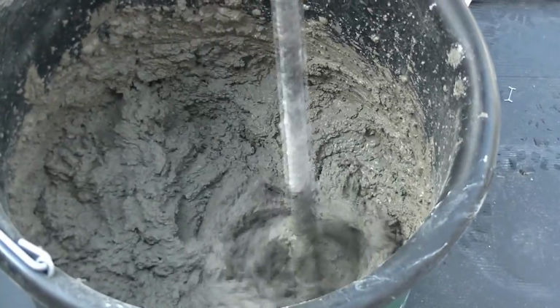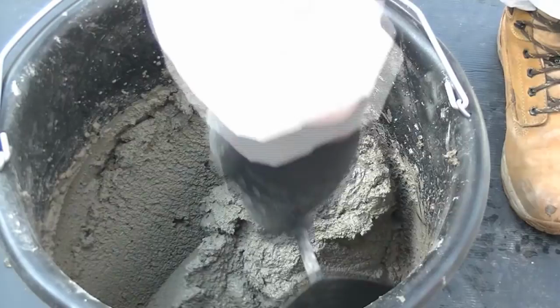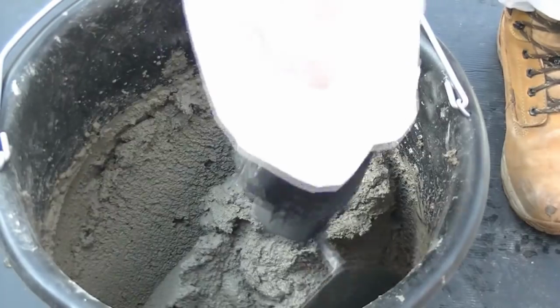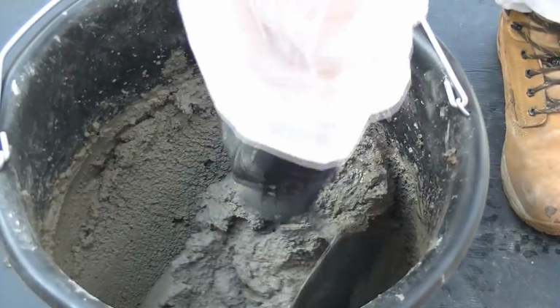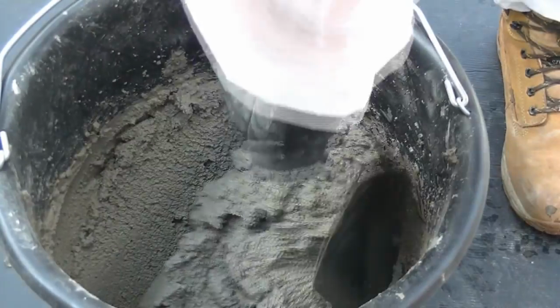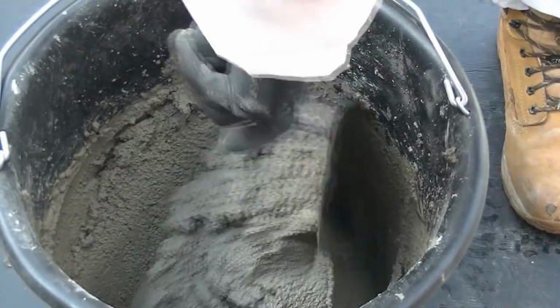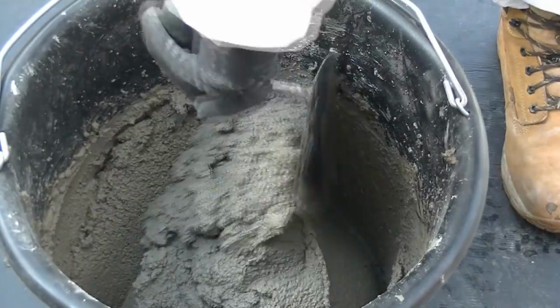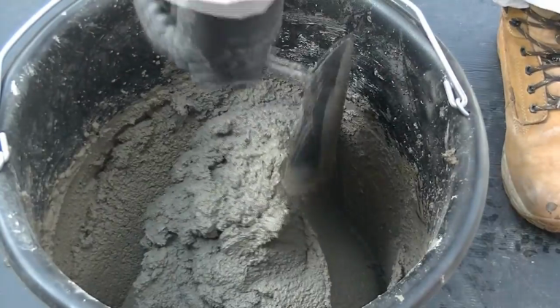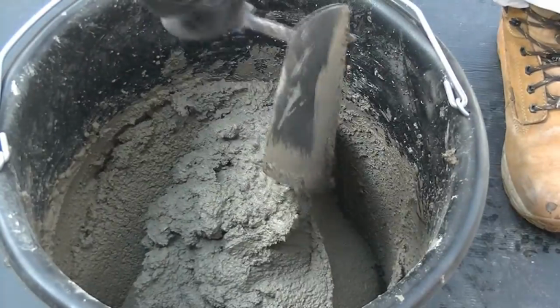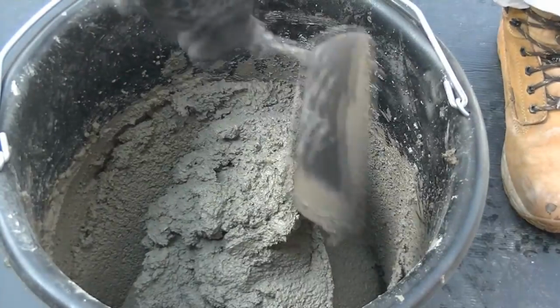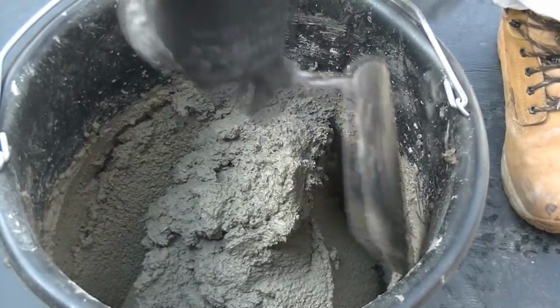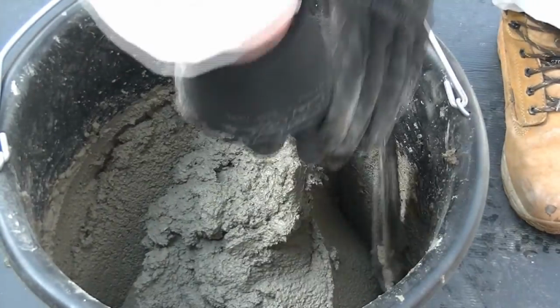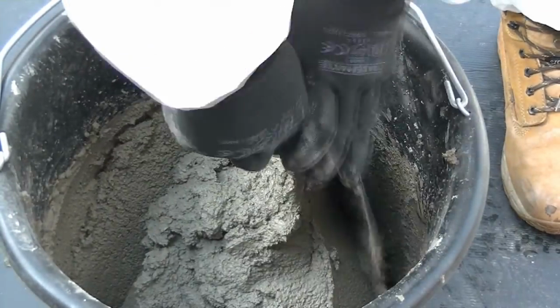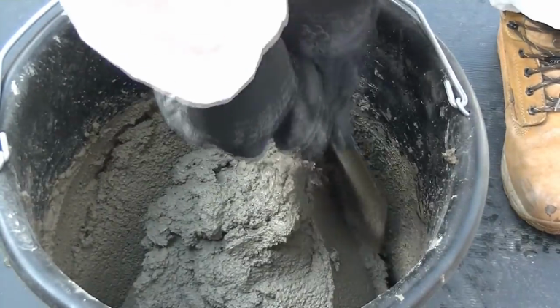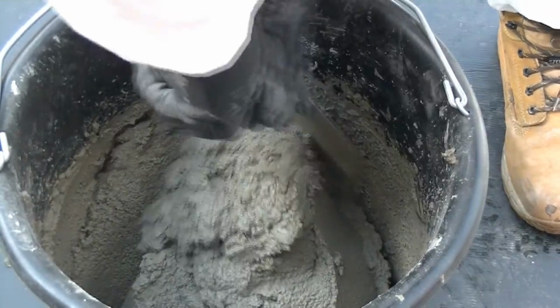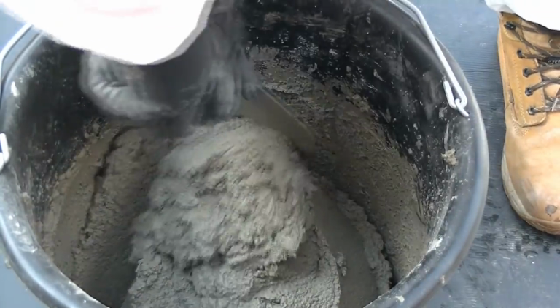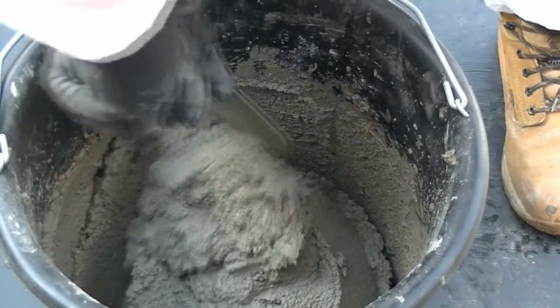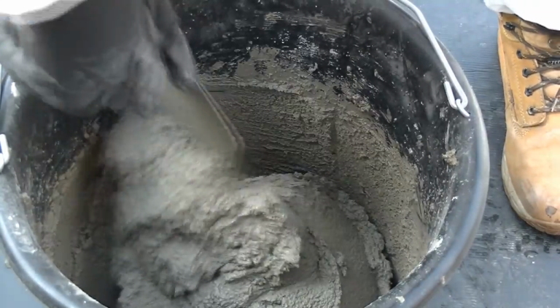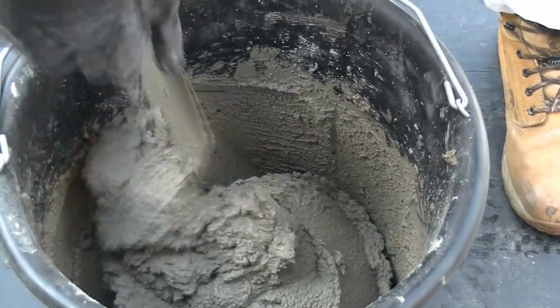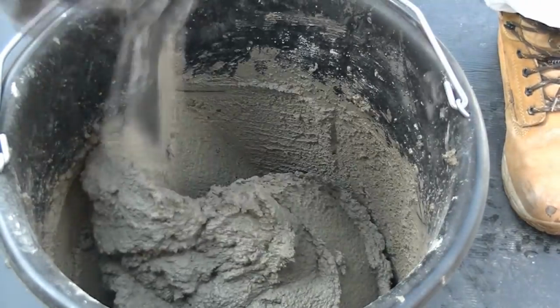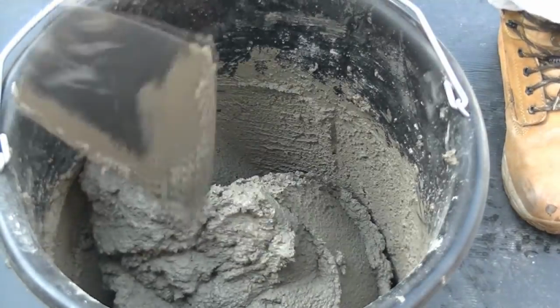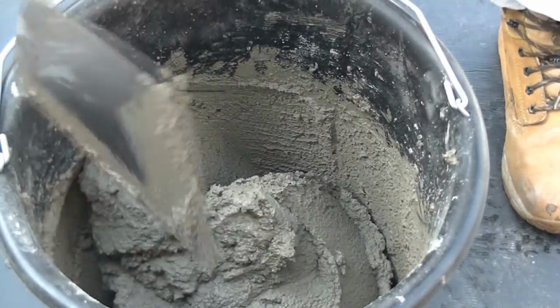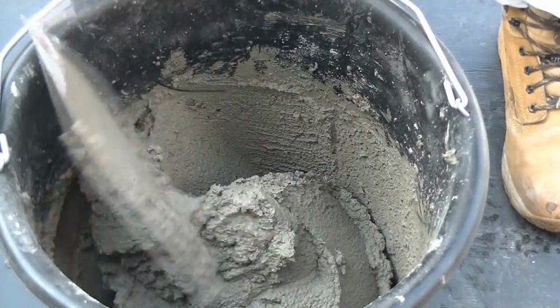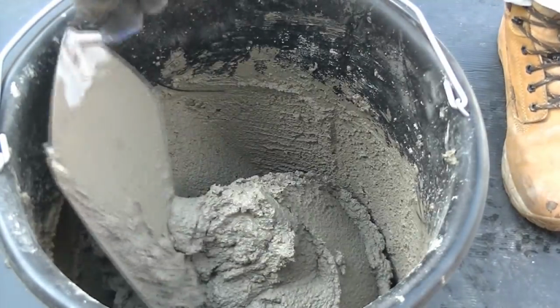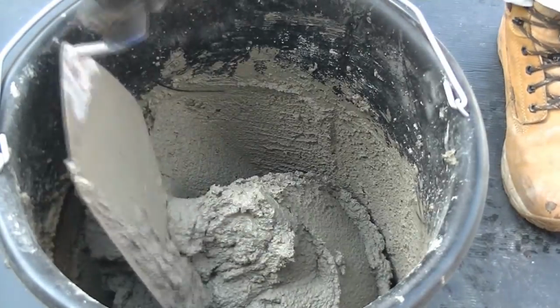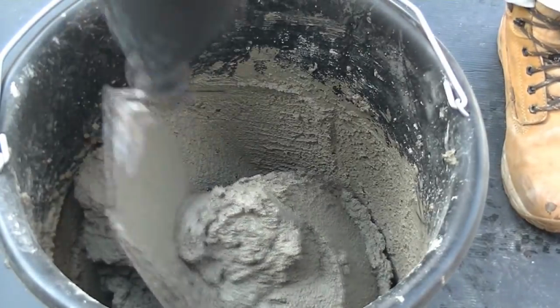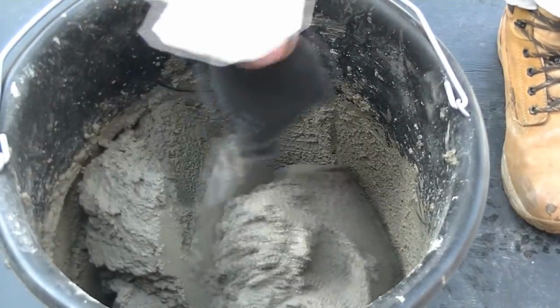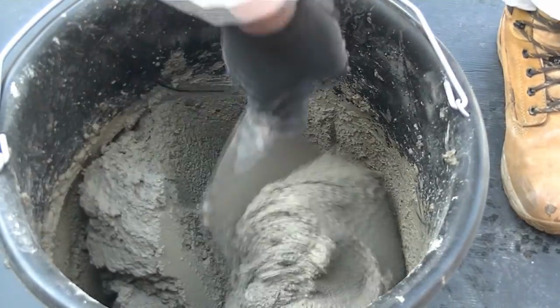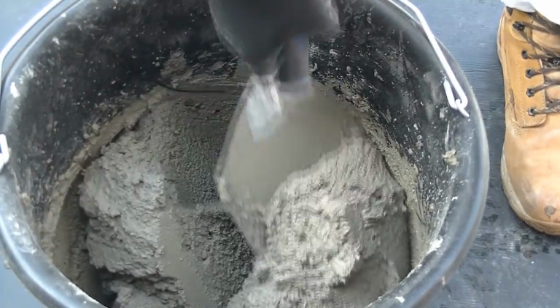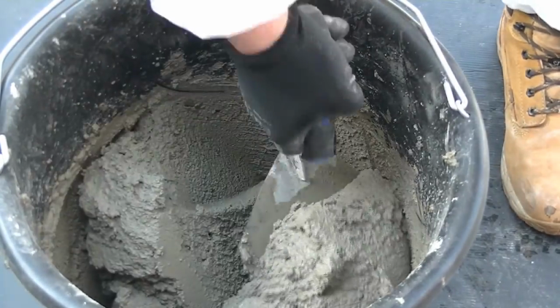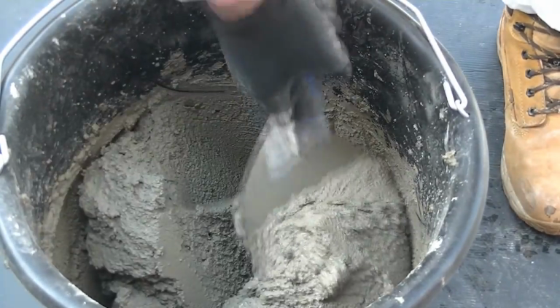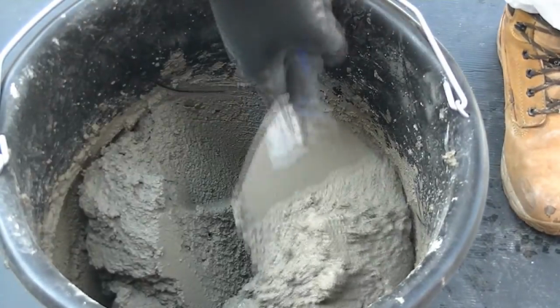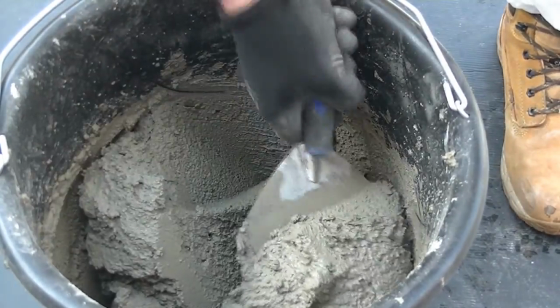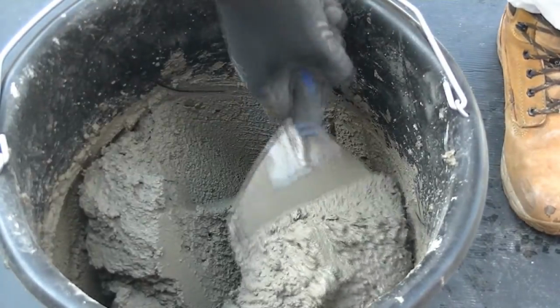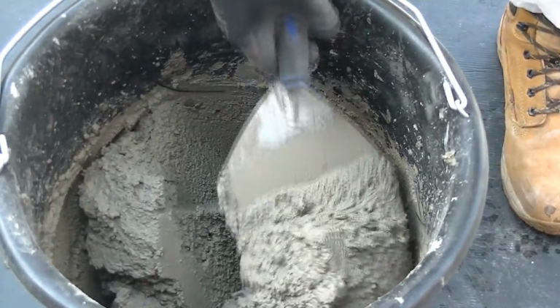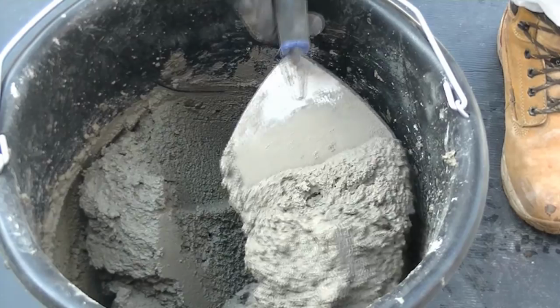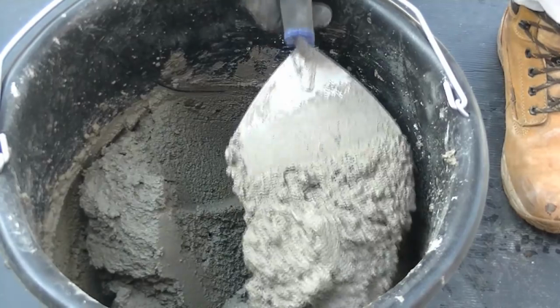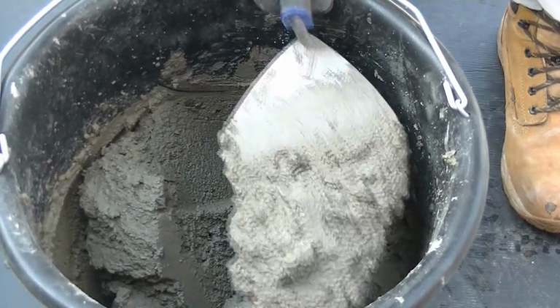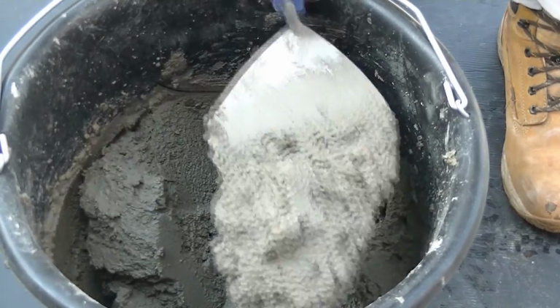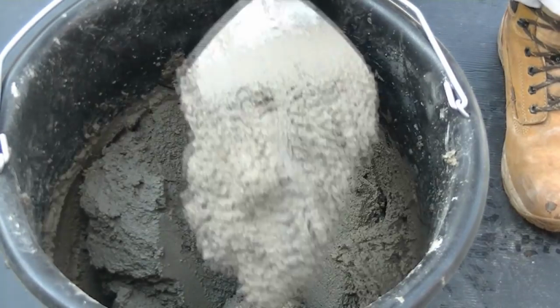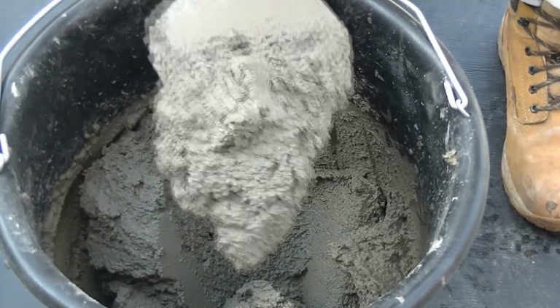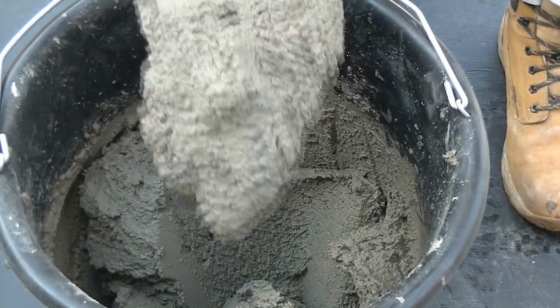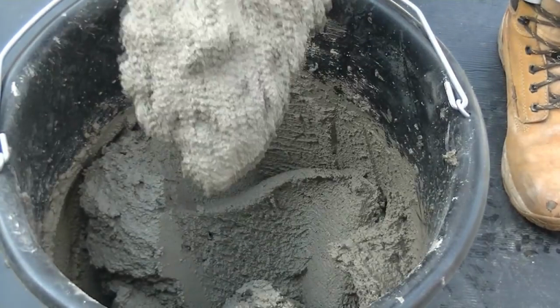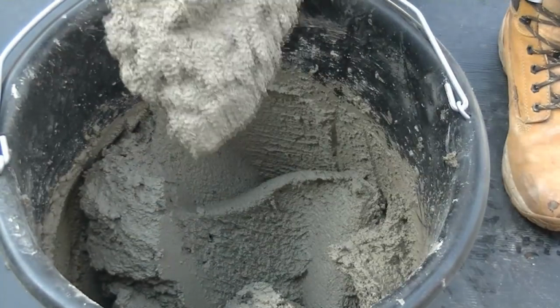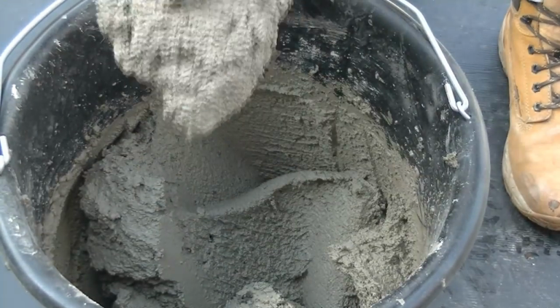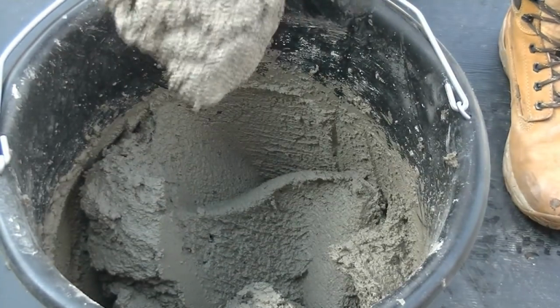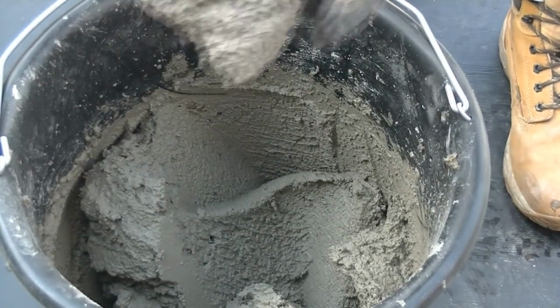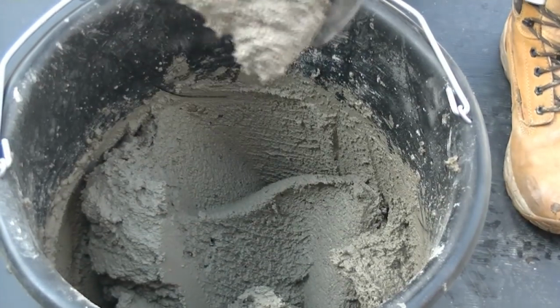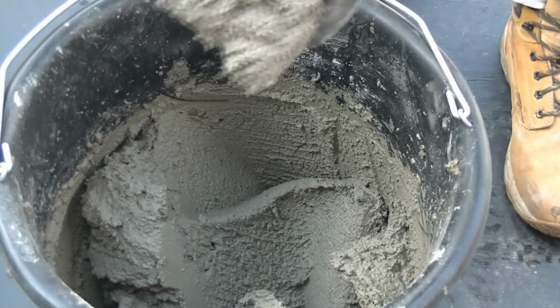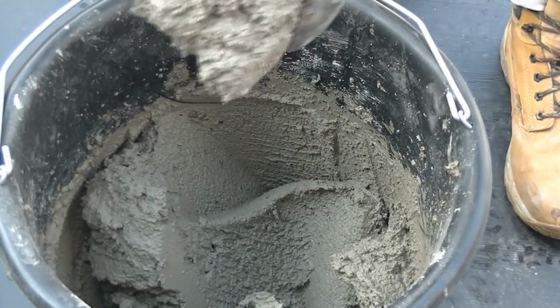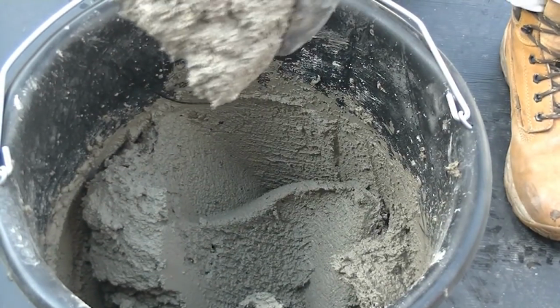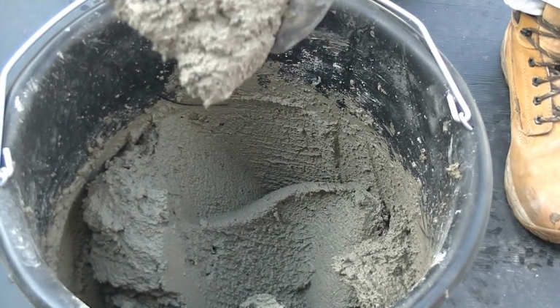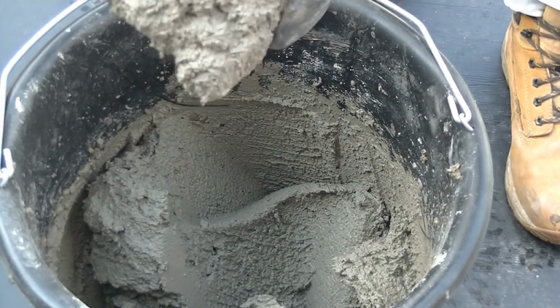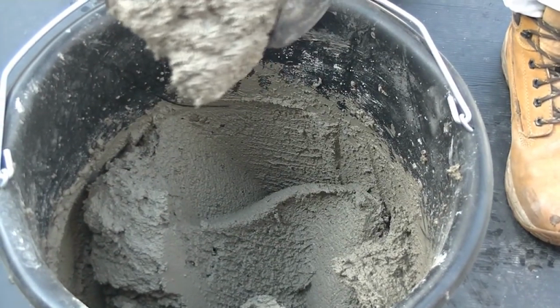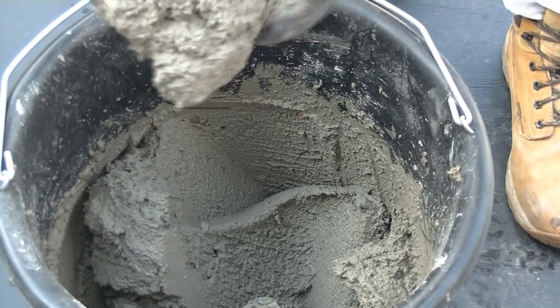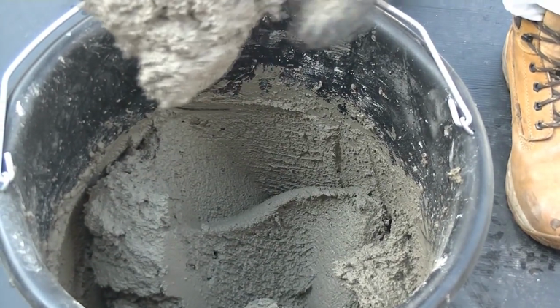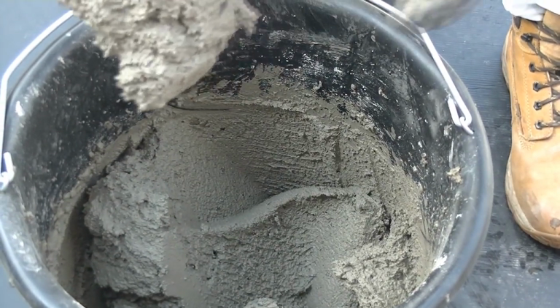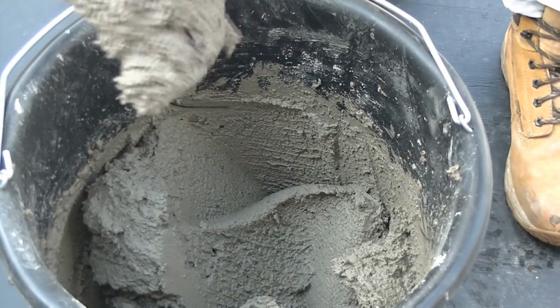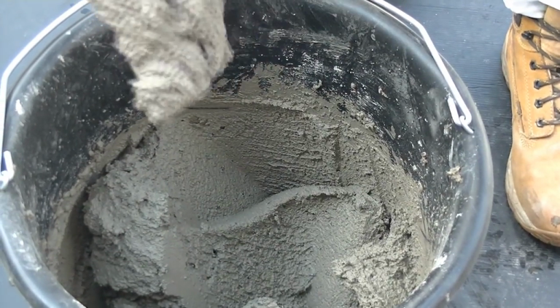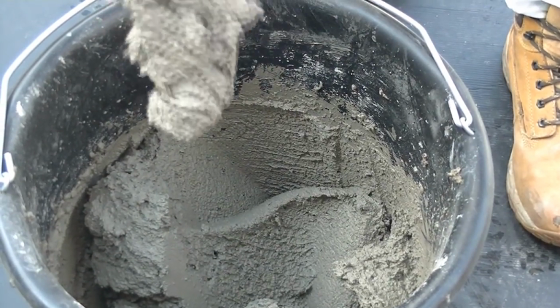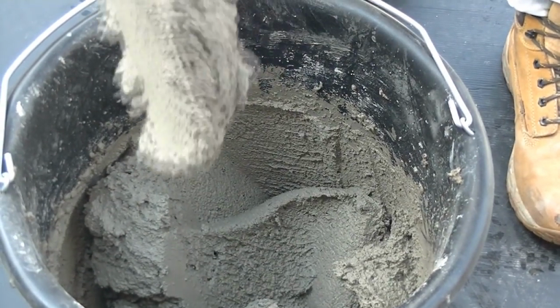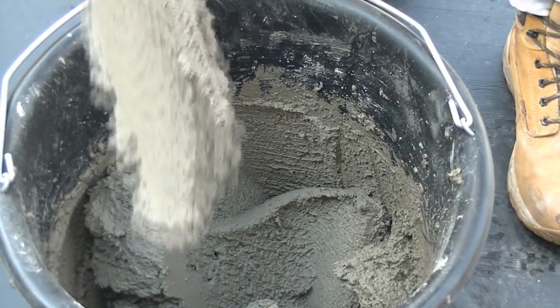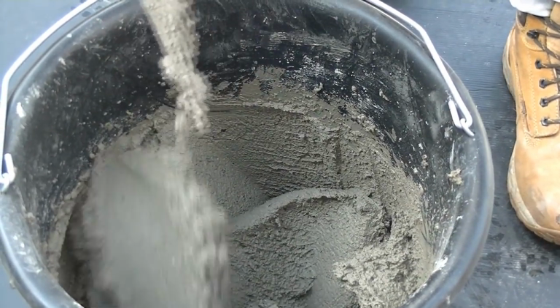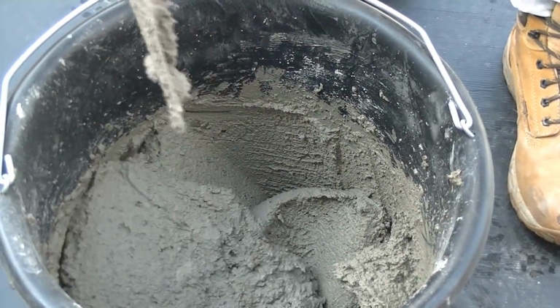Once mixing is complete, place the material as quickly as possible within the 35-minute set time.